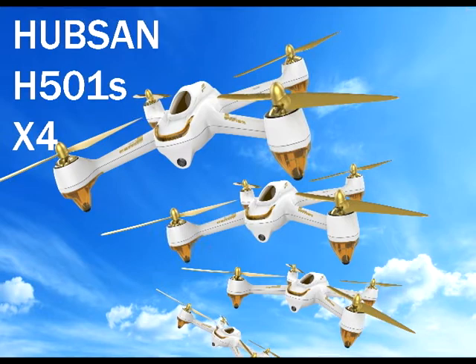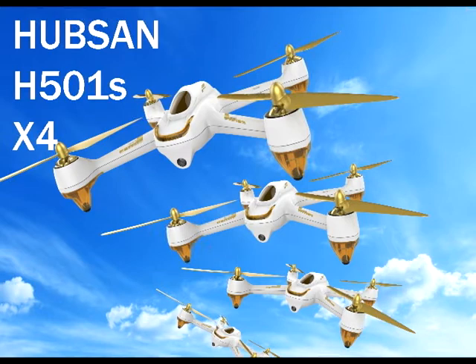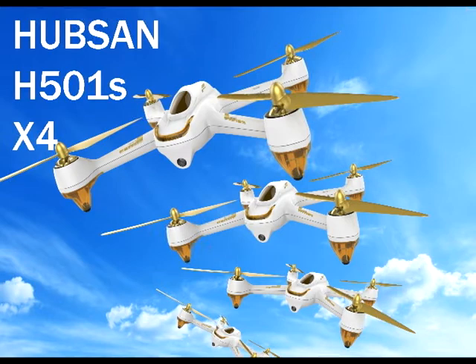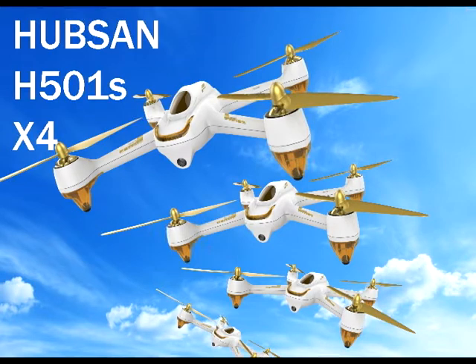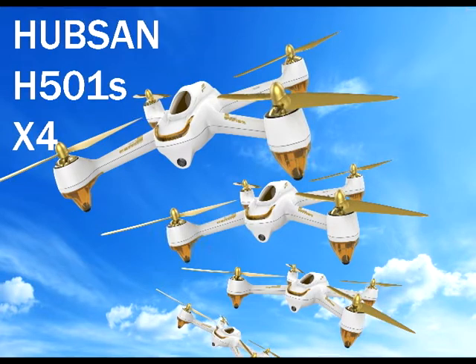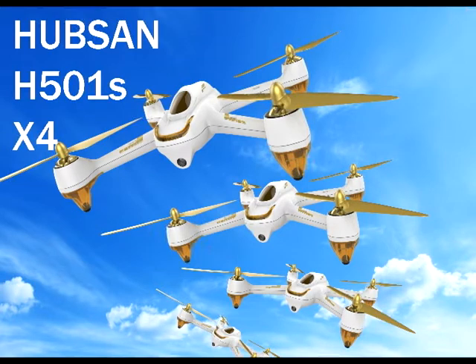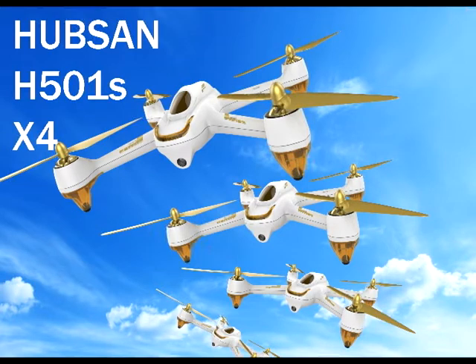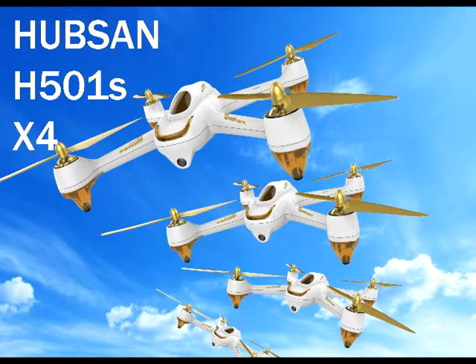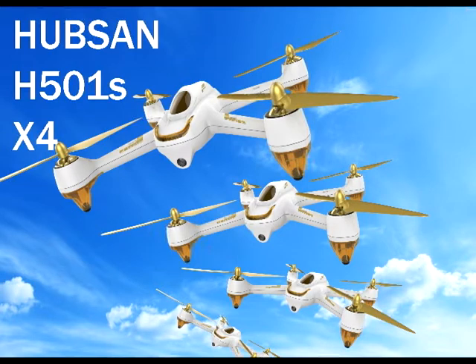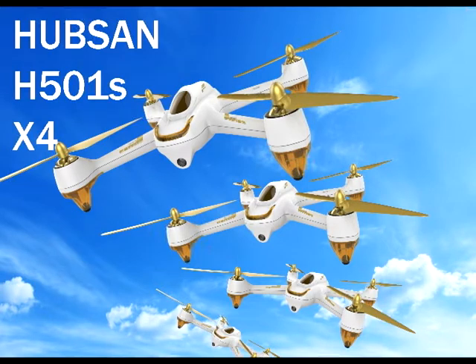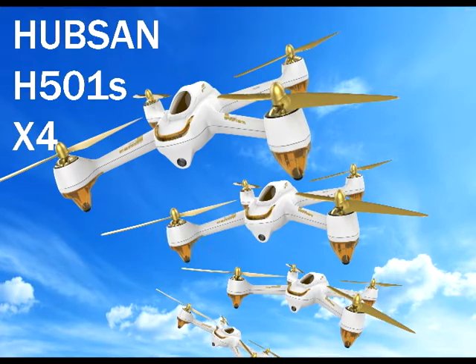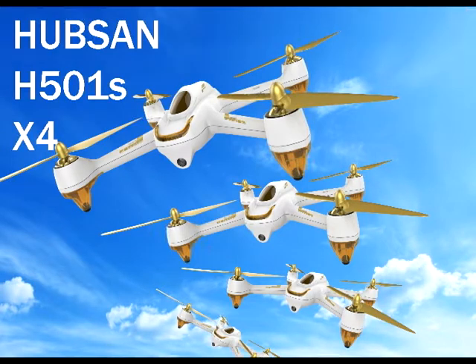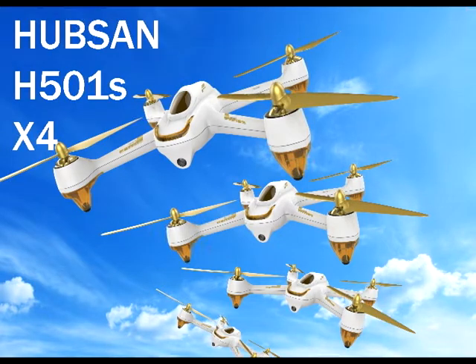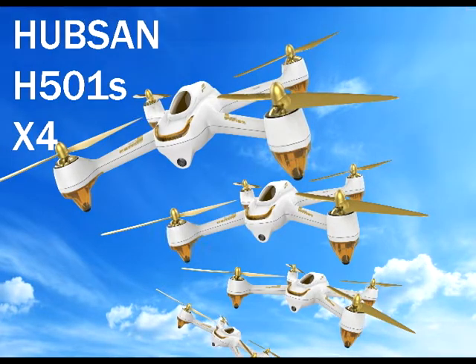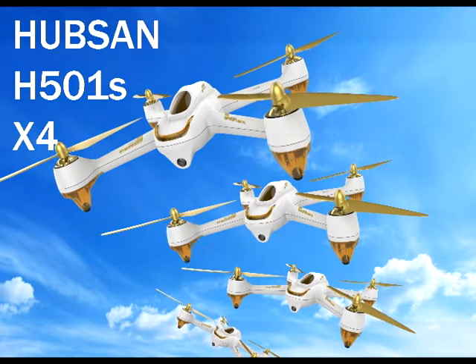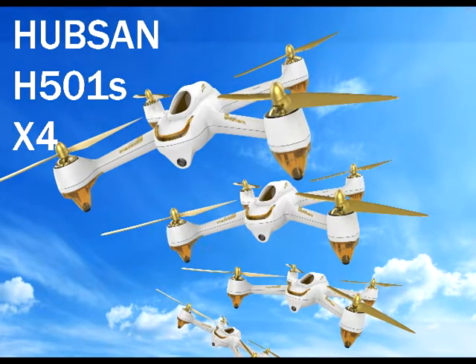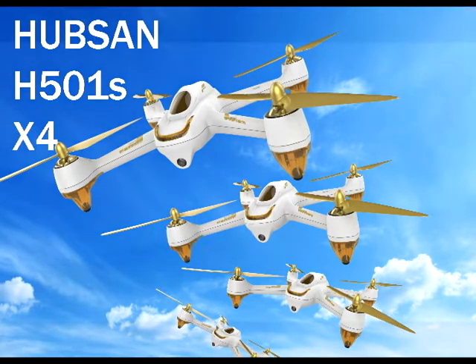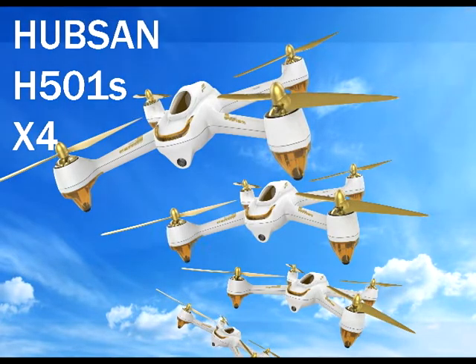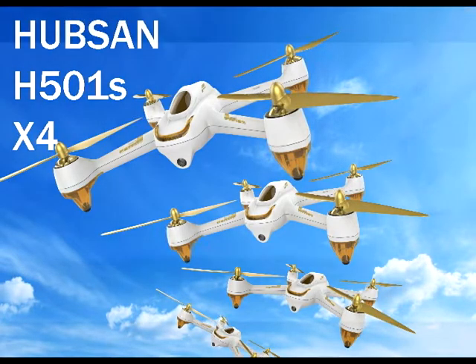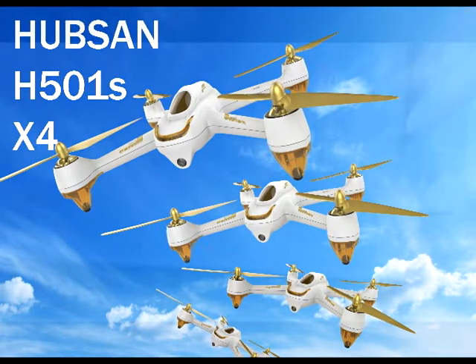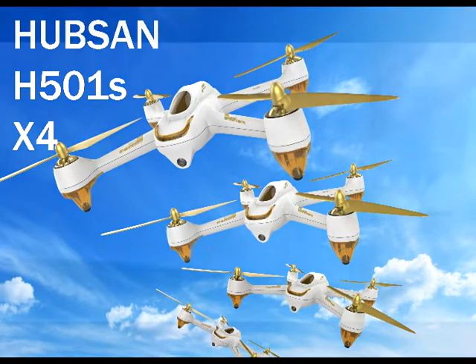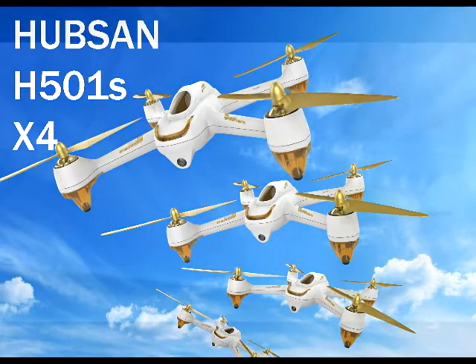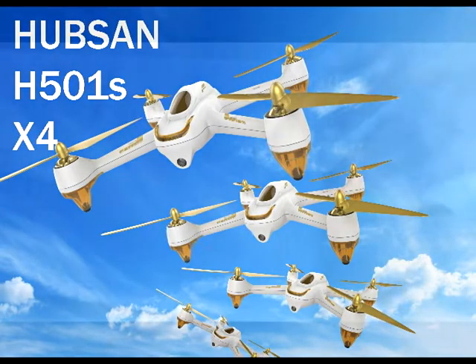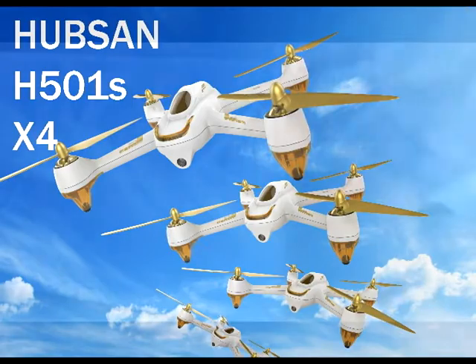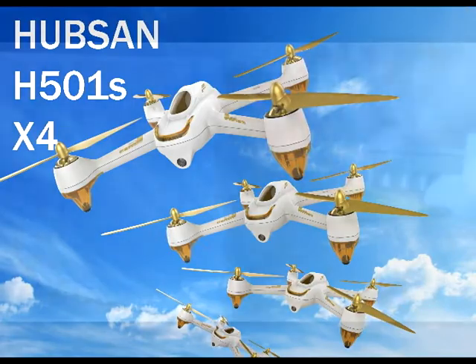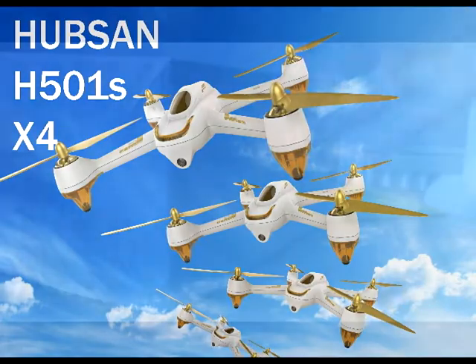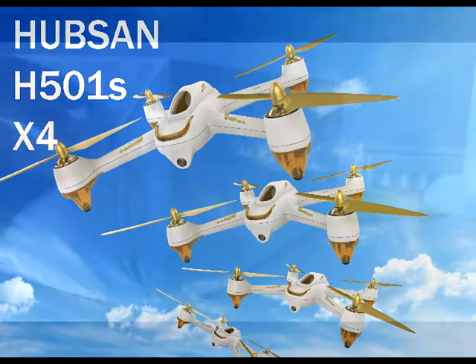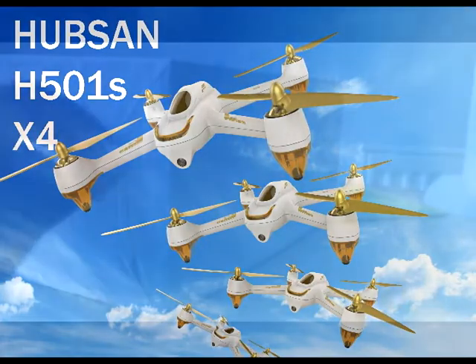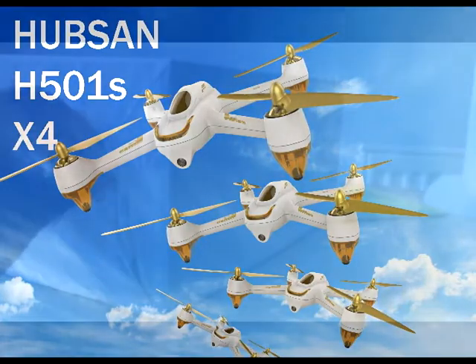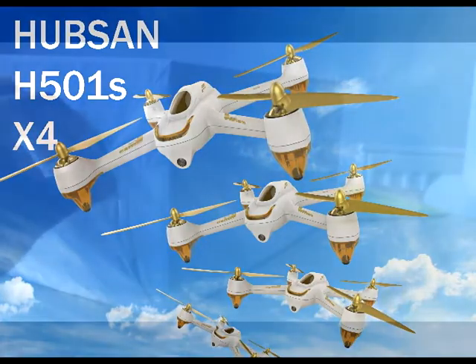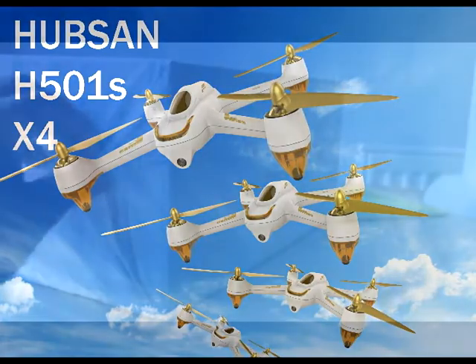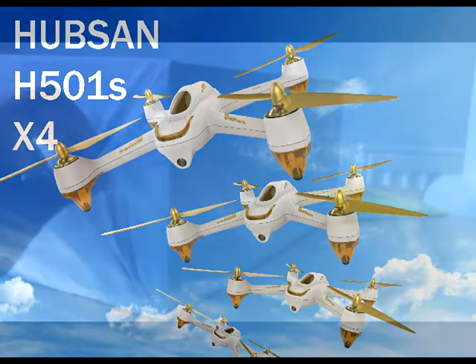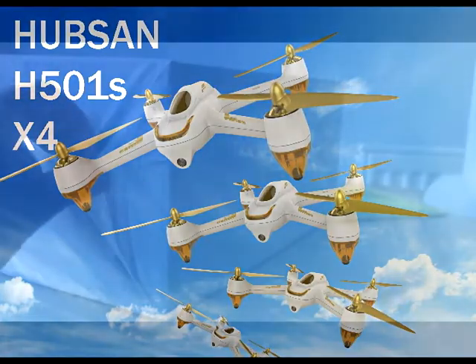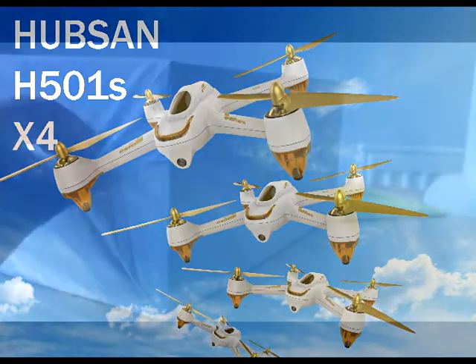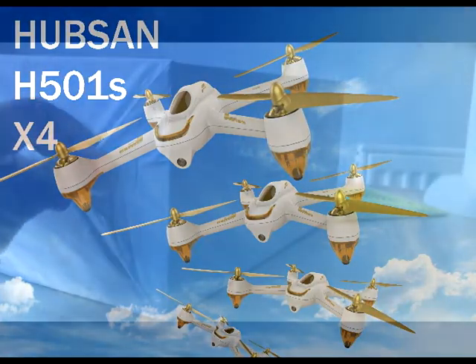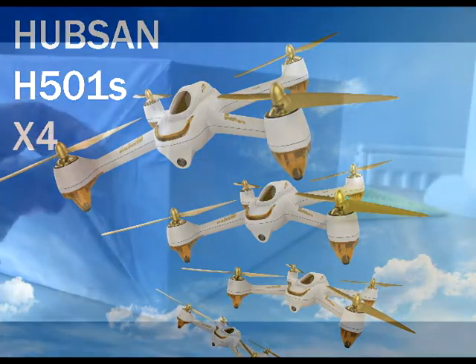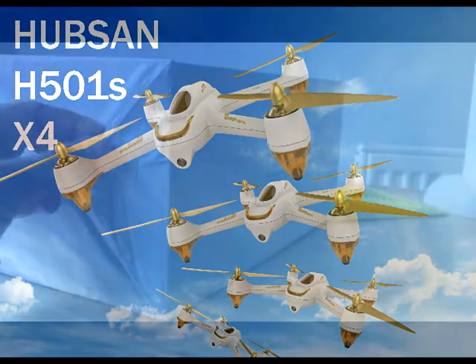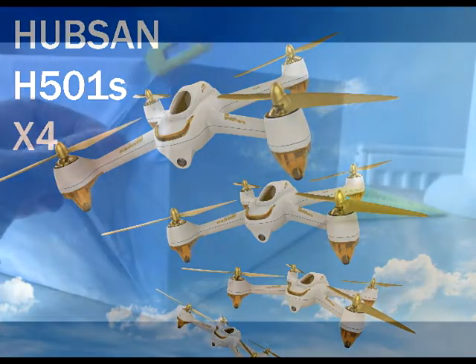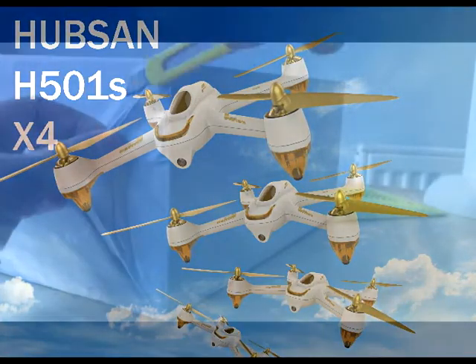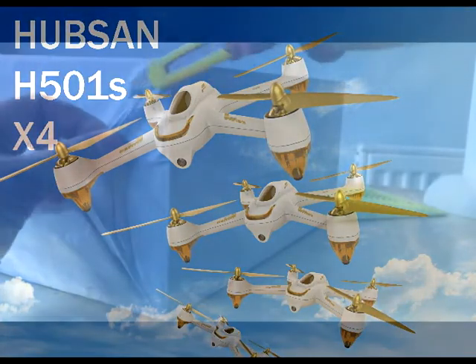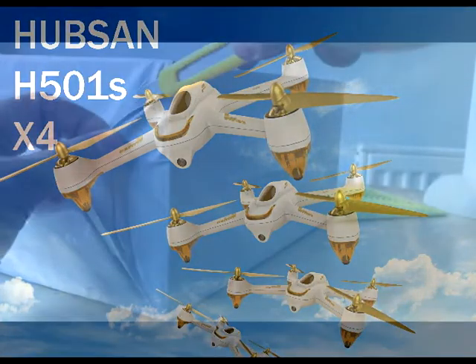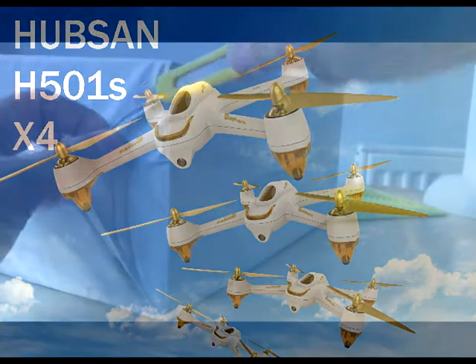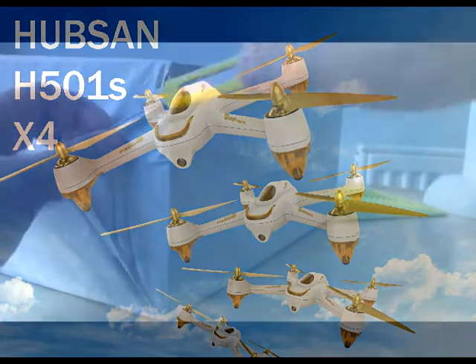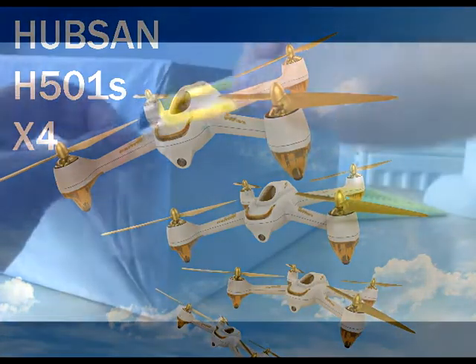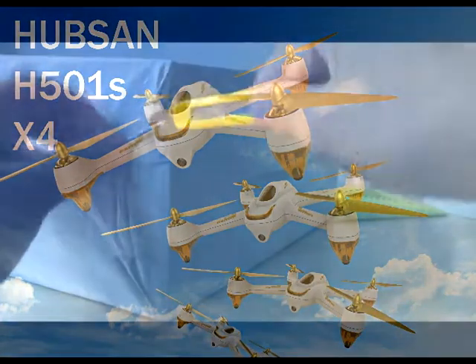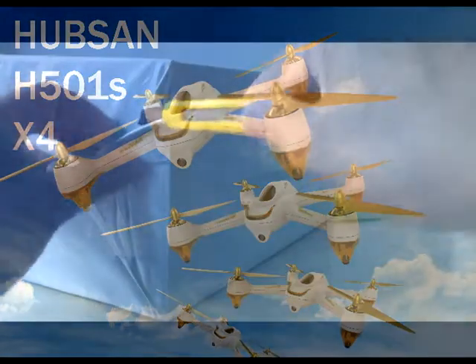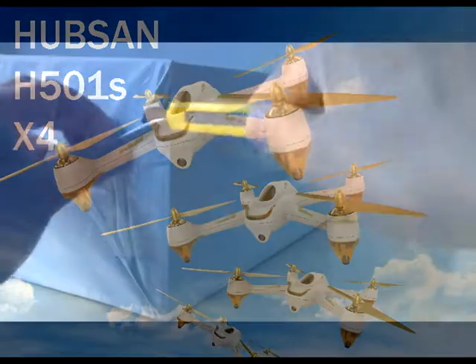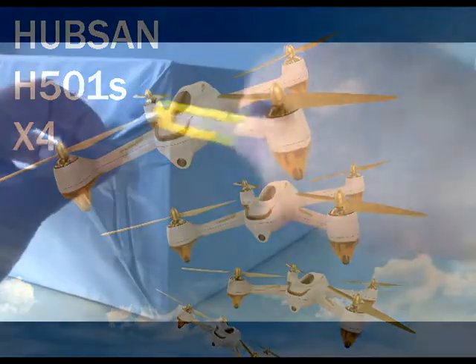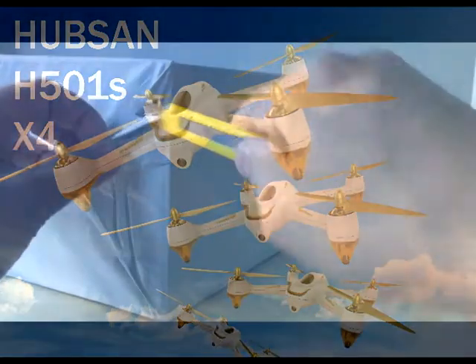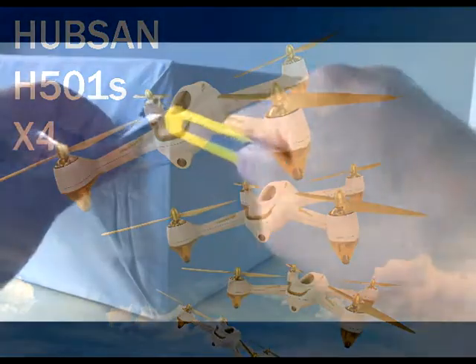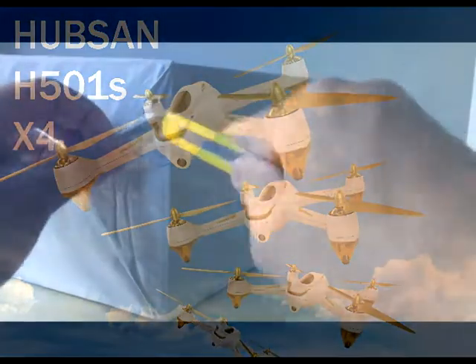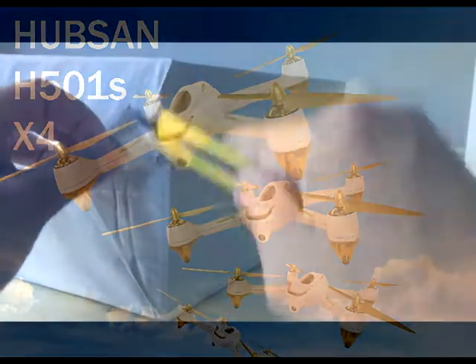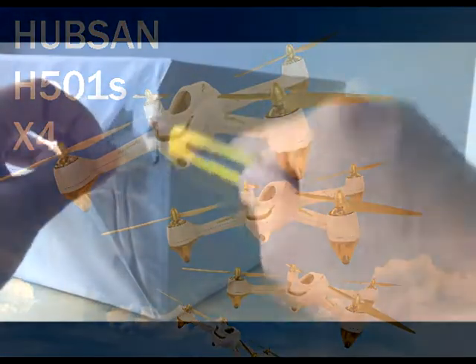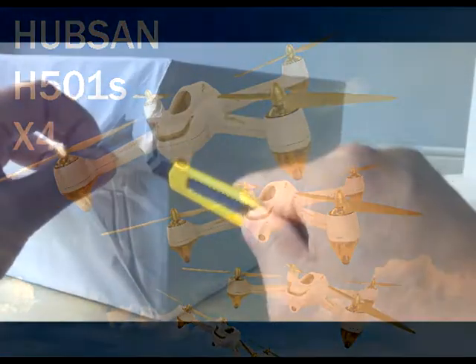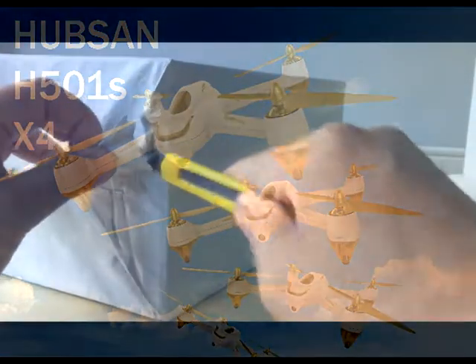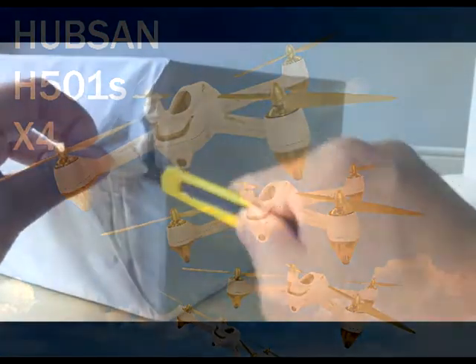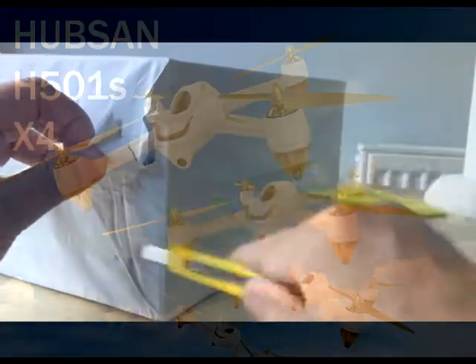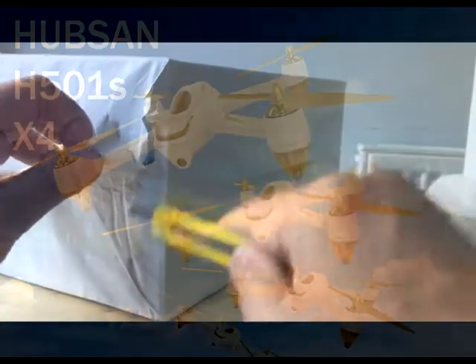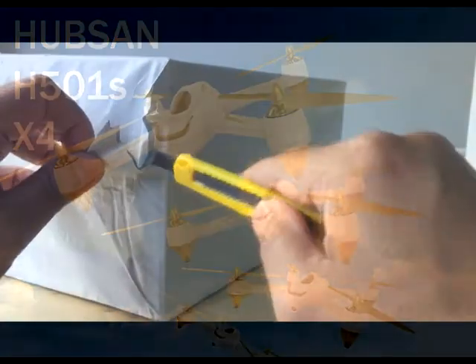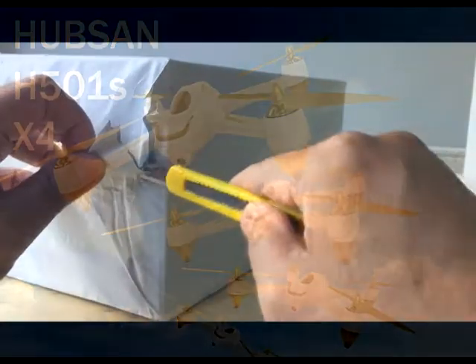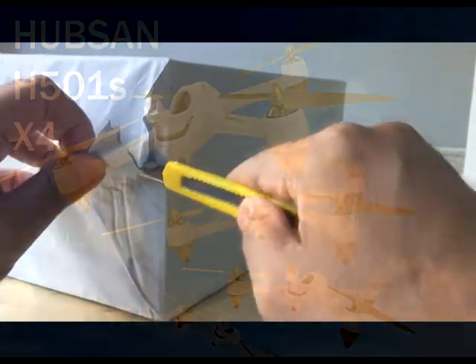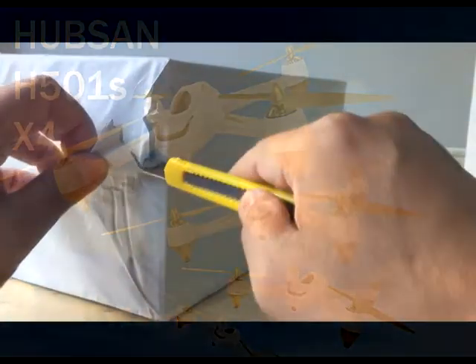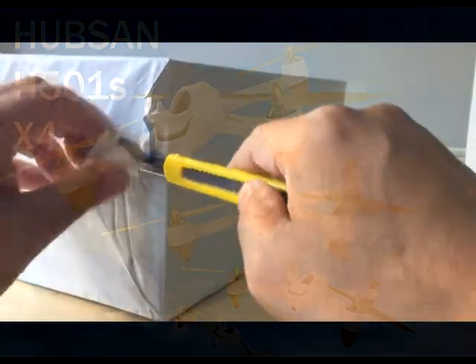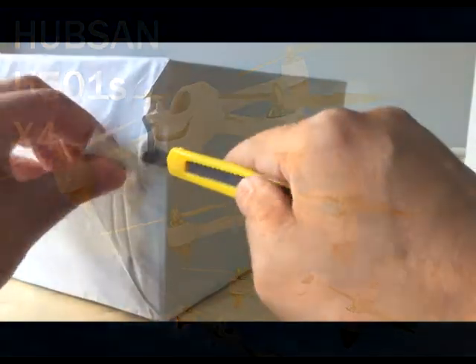Hello everybody, I'm going to unbox this YouTube camera drone.